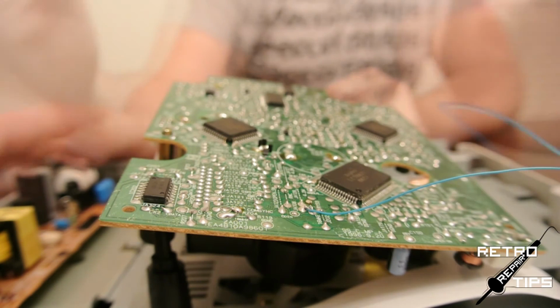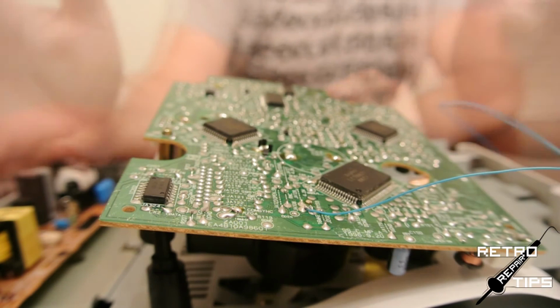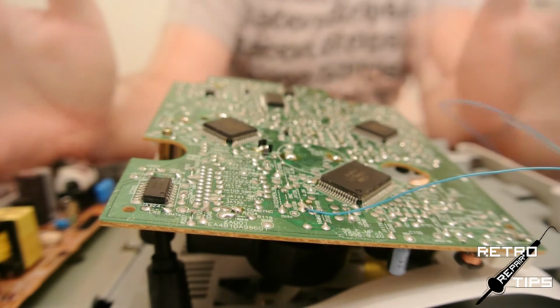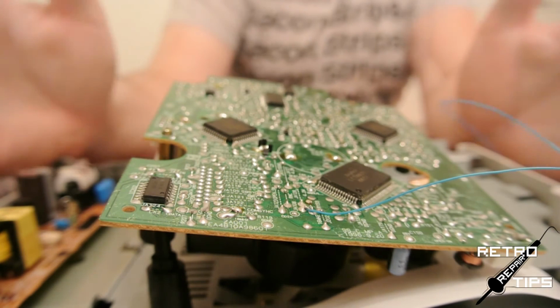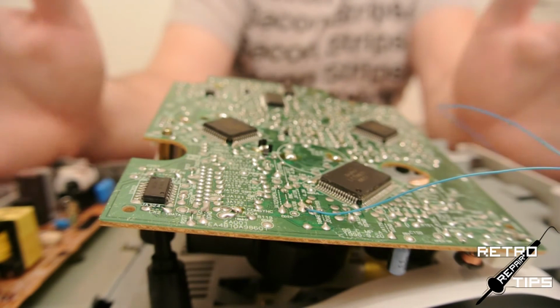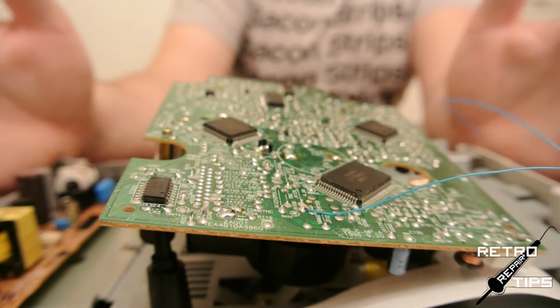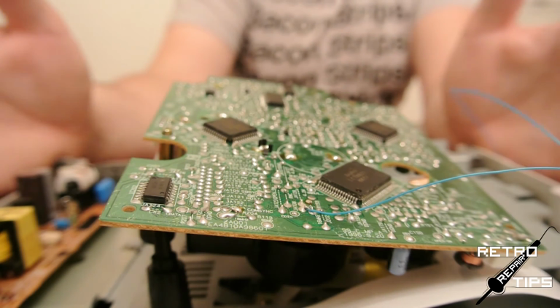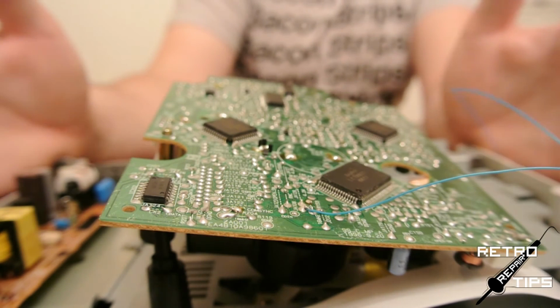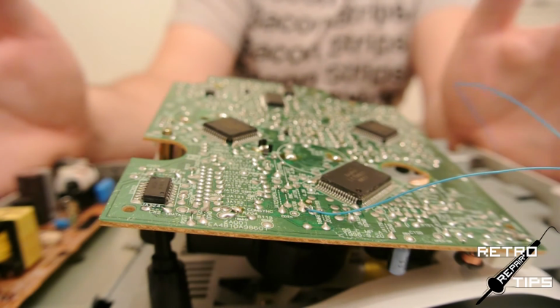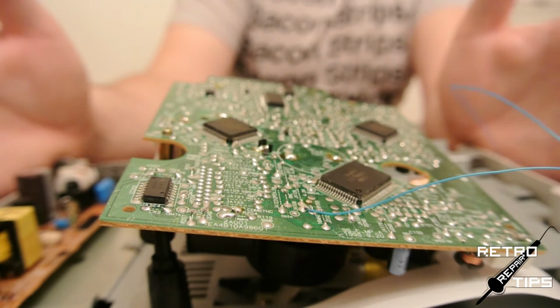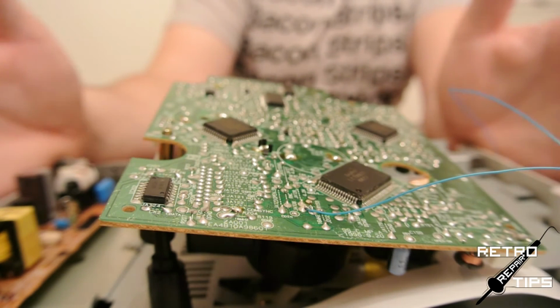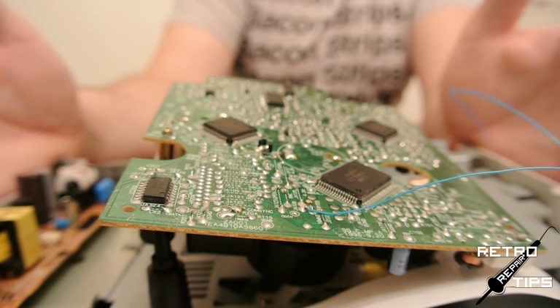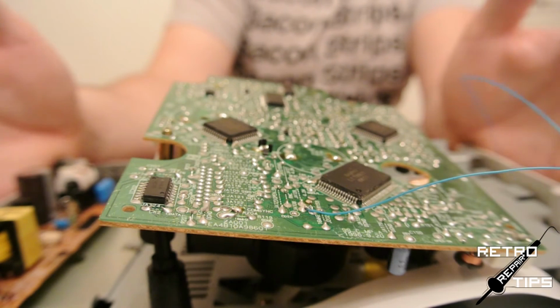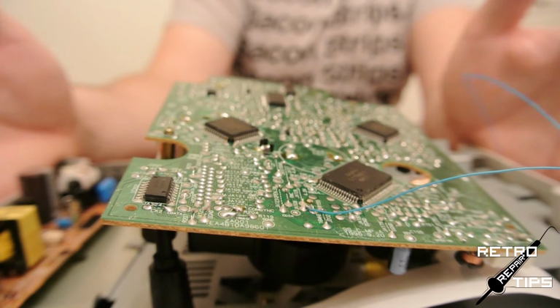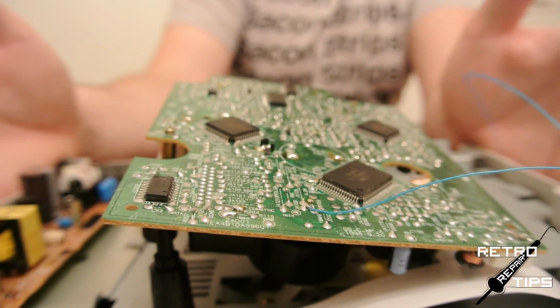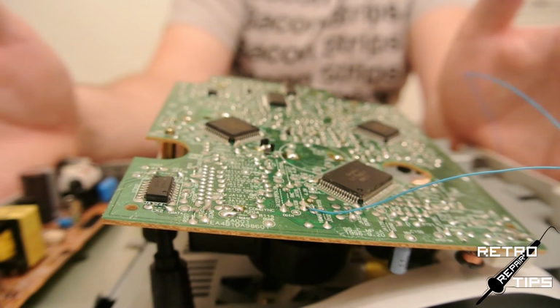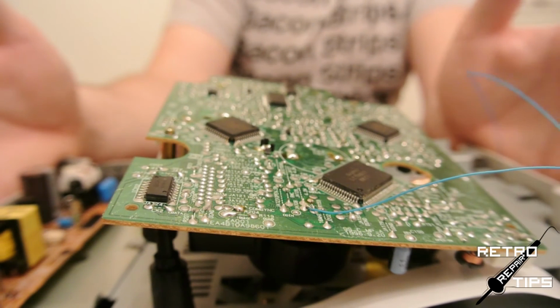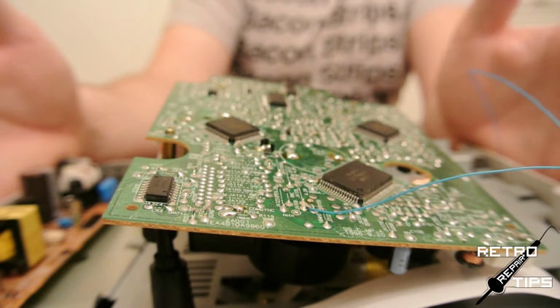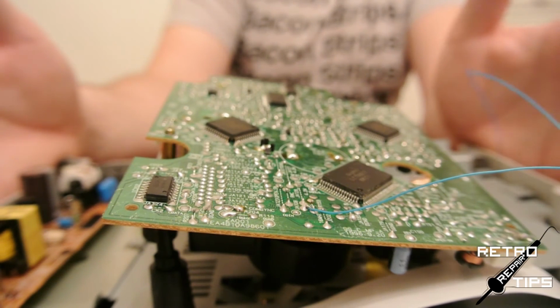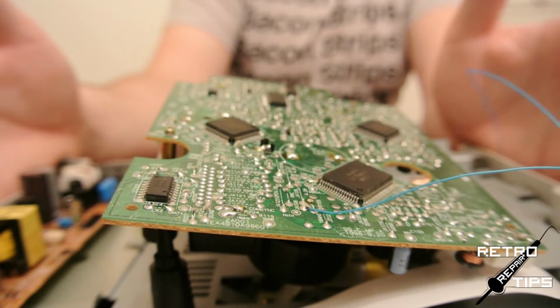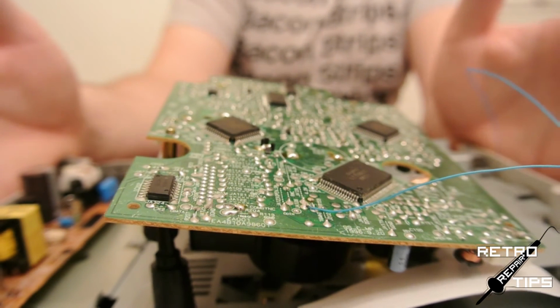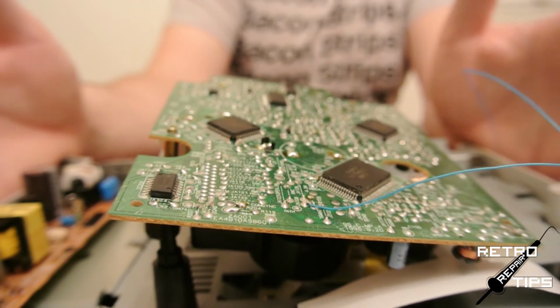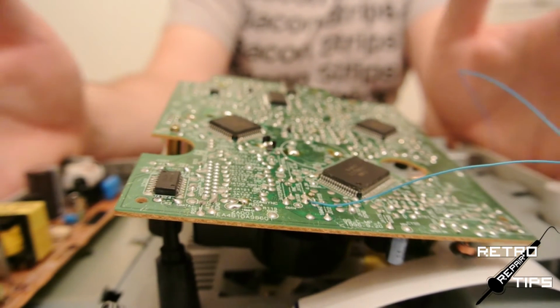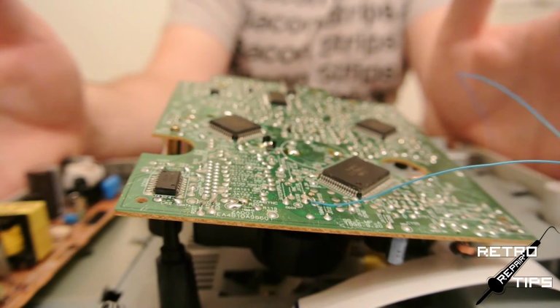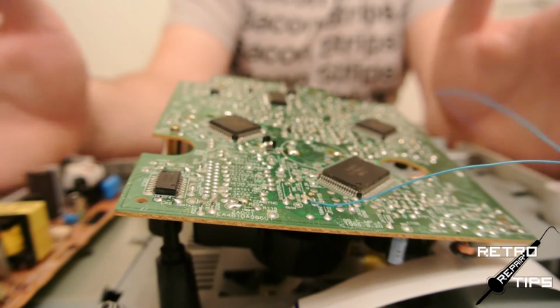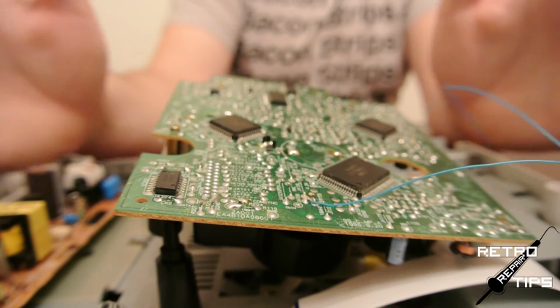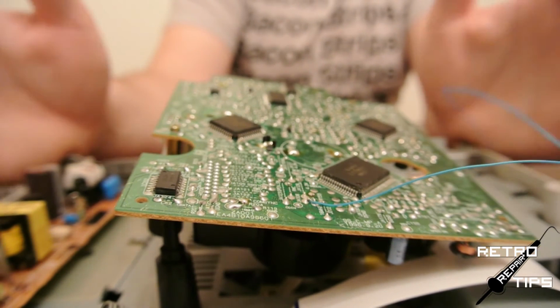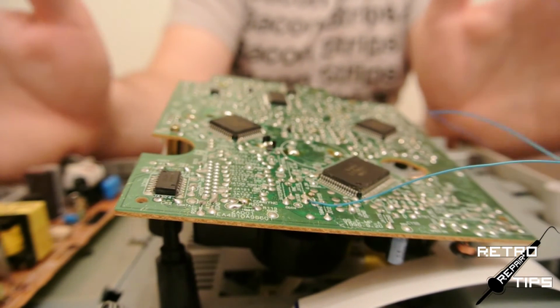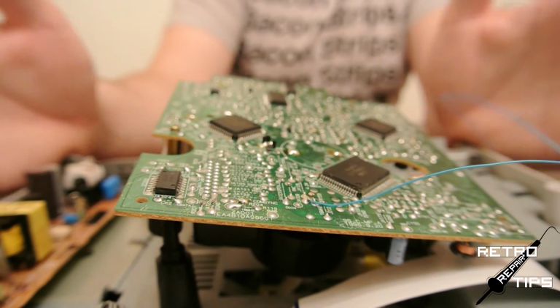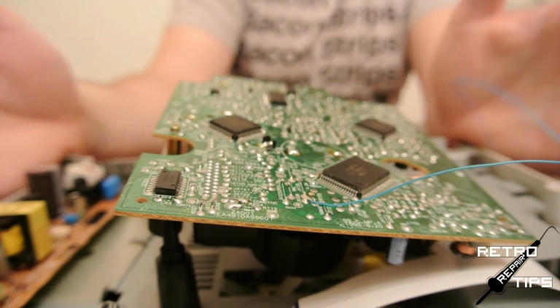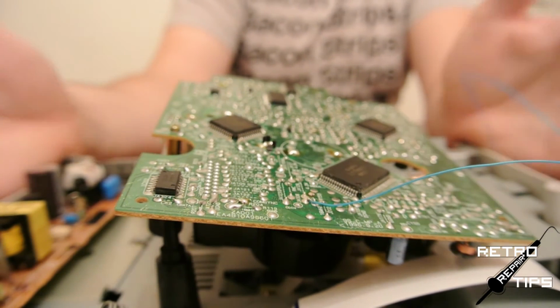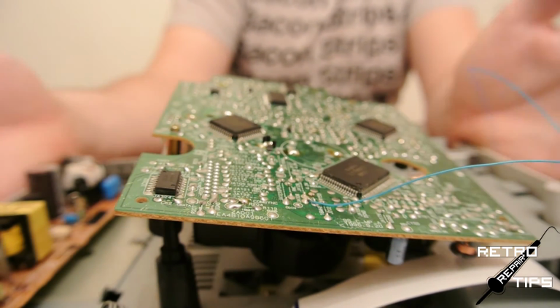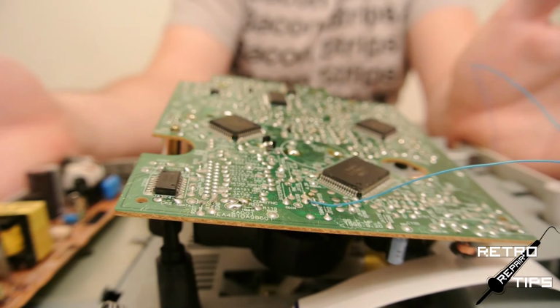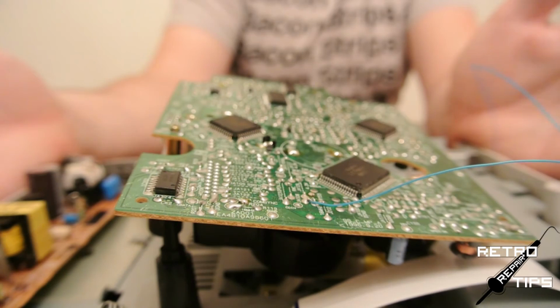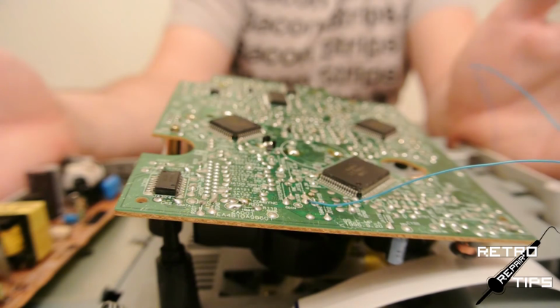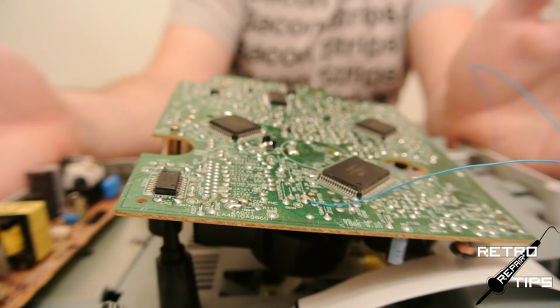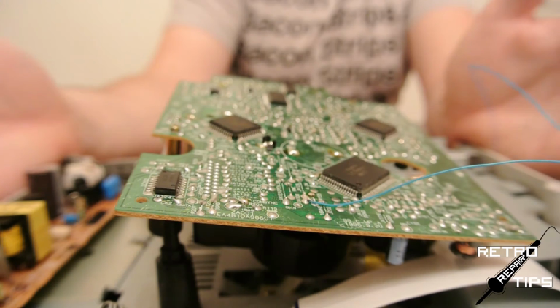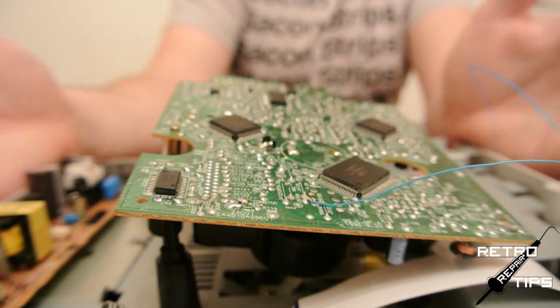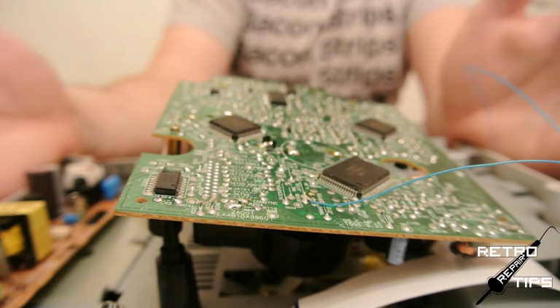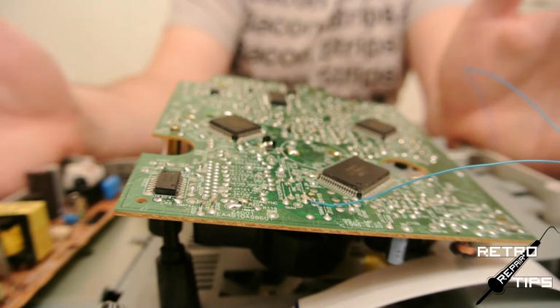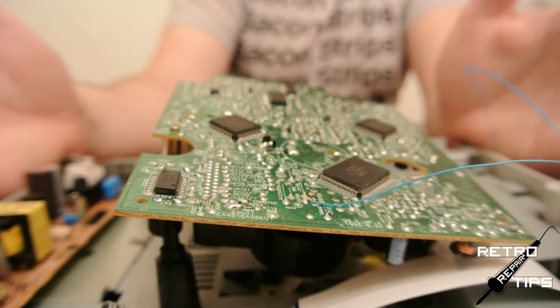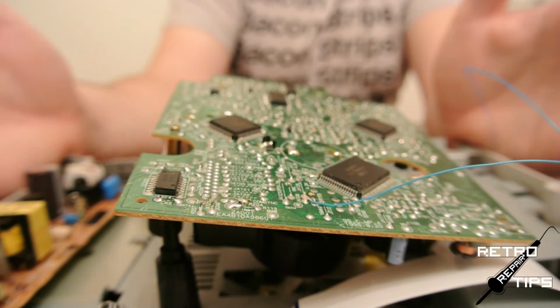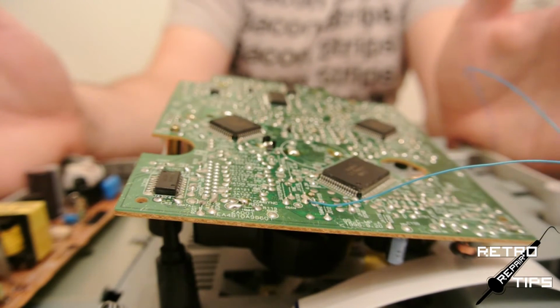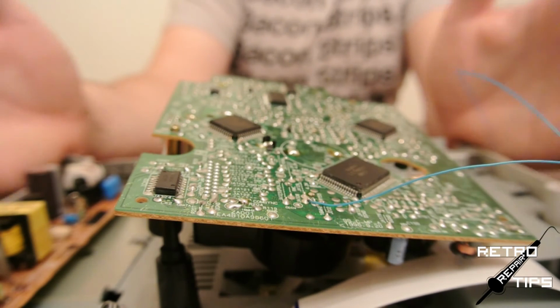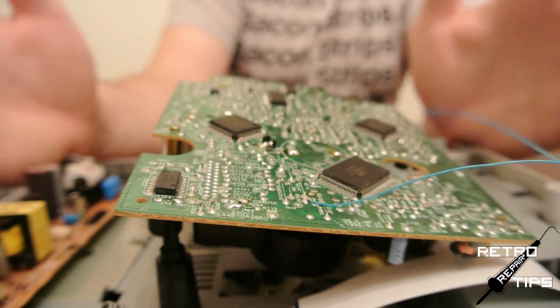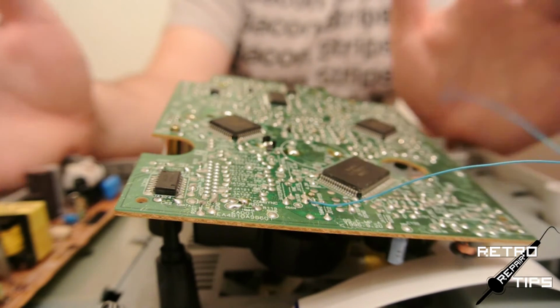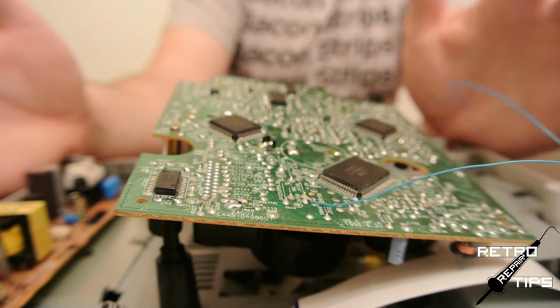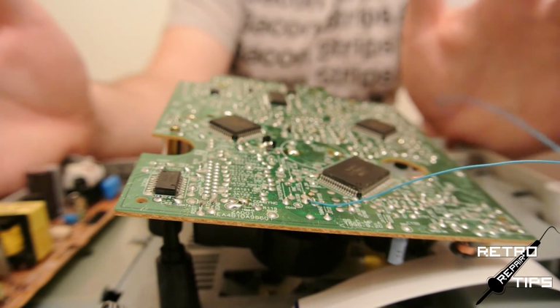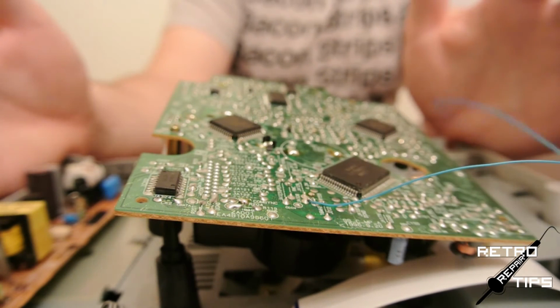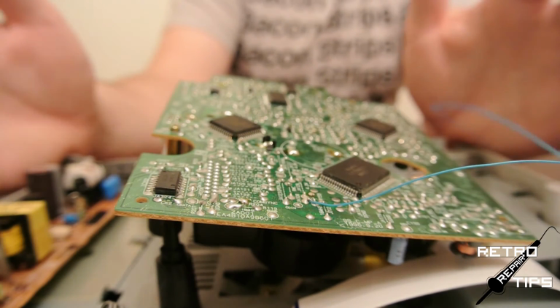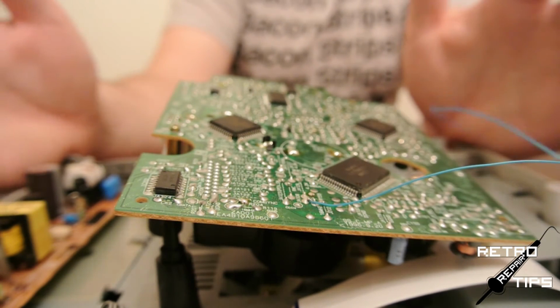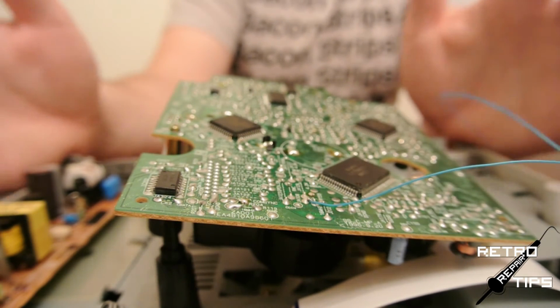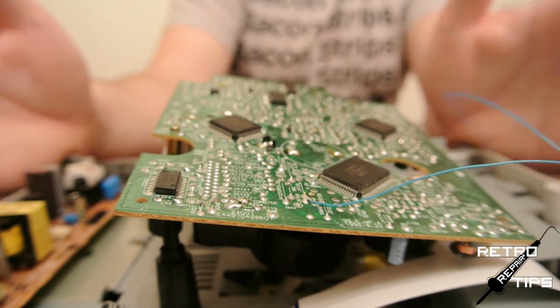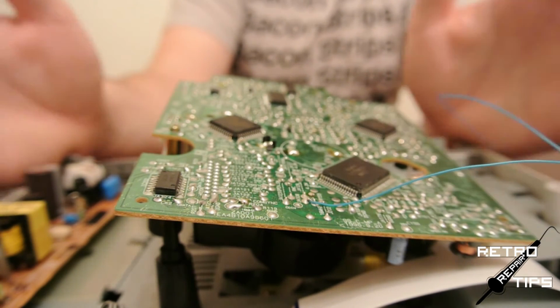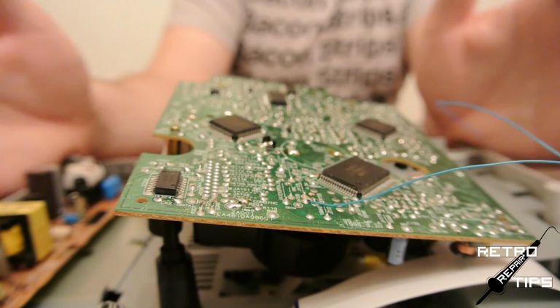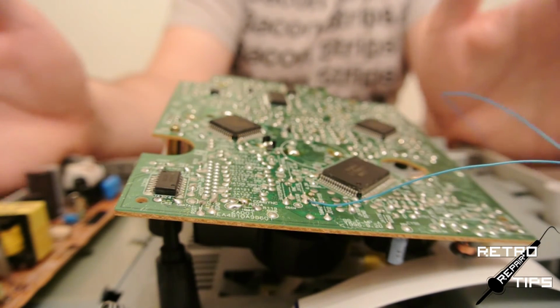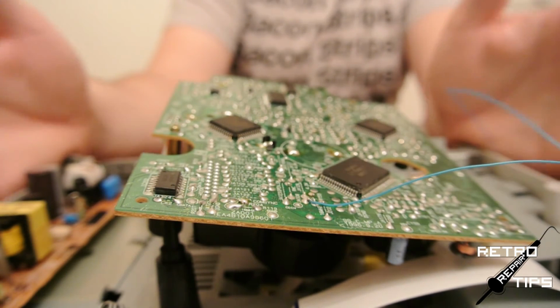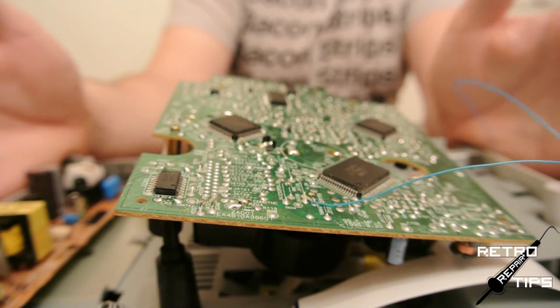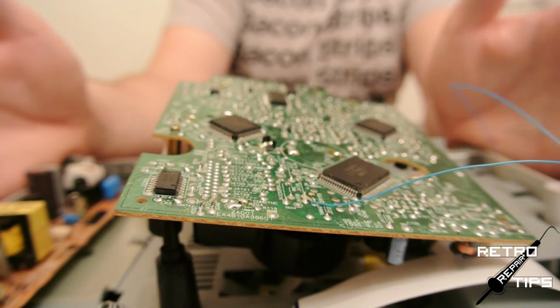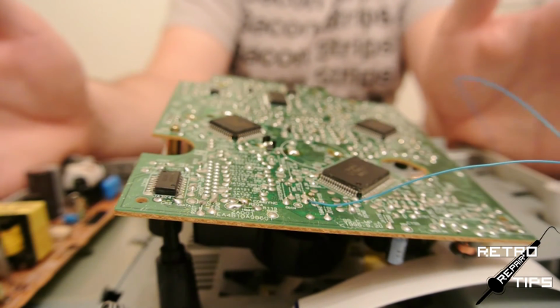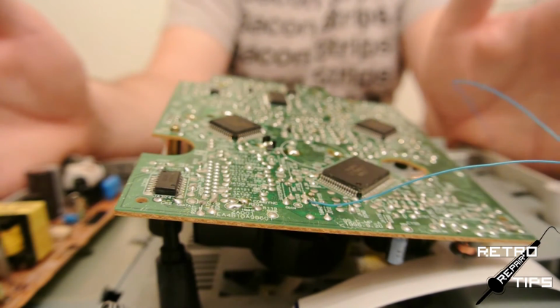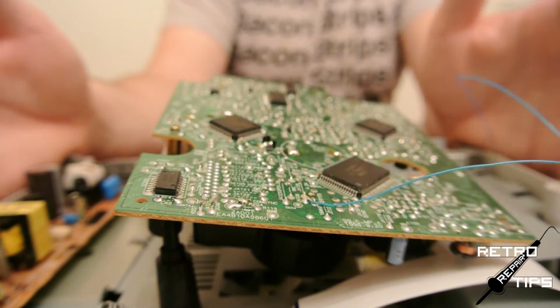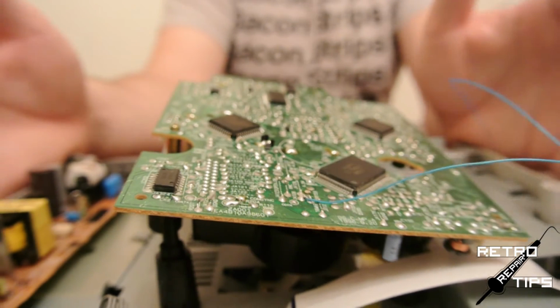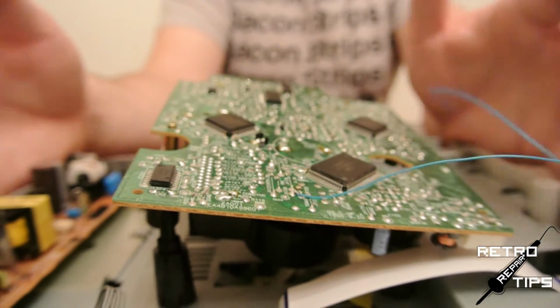Now you can place your drive back onto the motherboard. Return the one screw to its resting place and plug both the power and drive cables in.